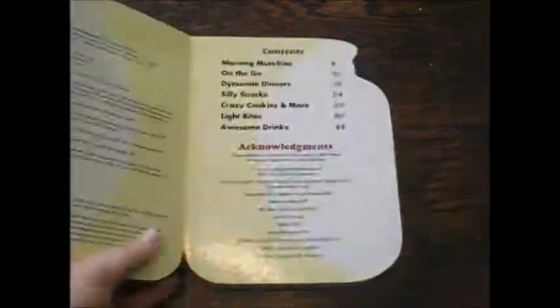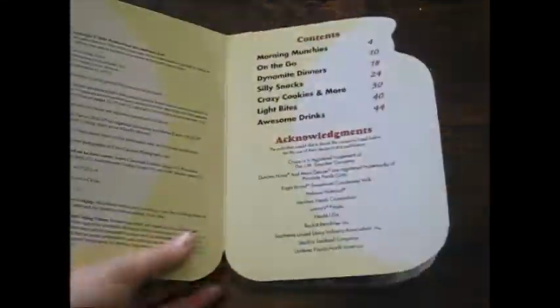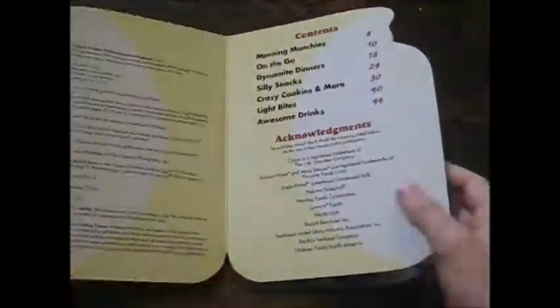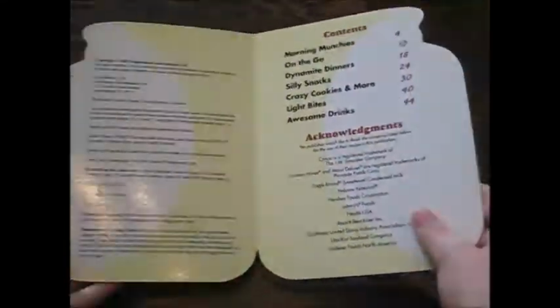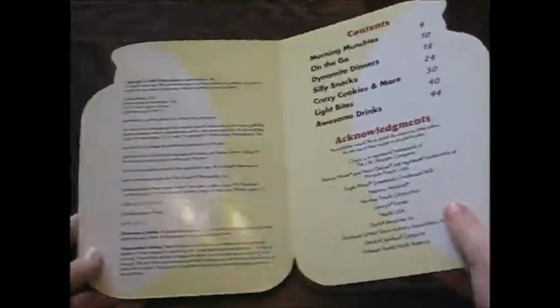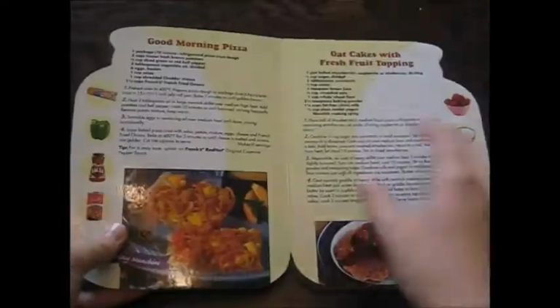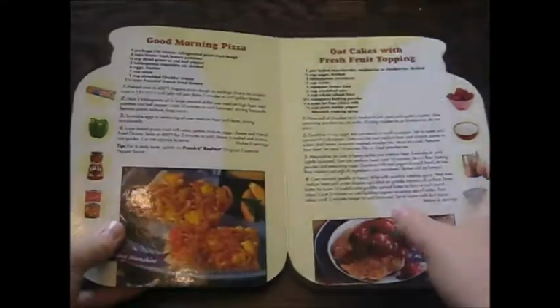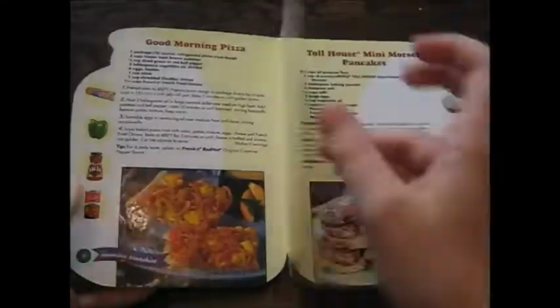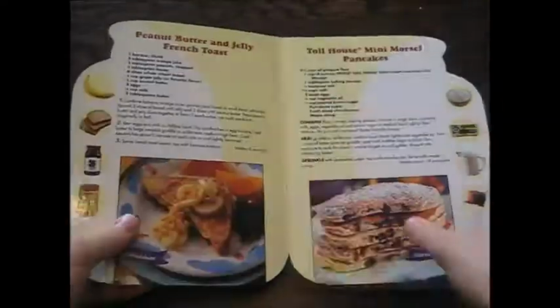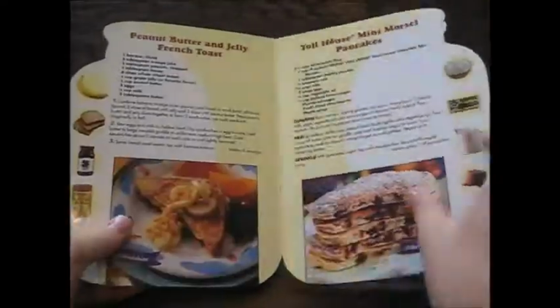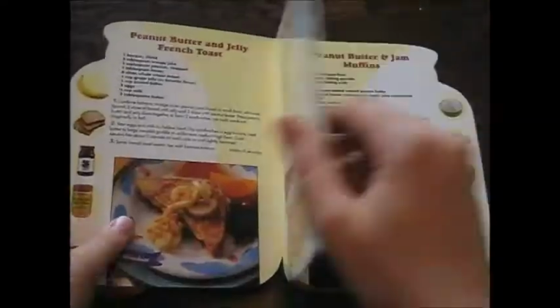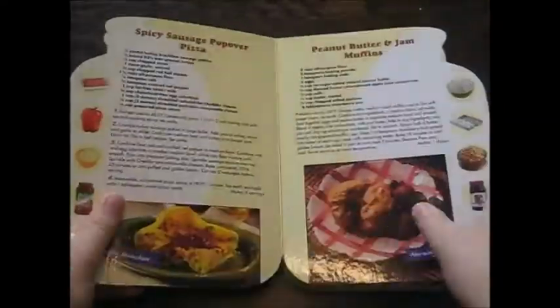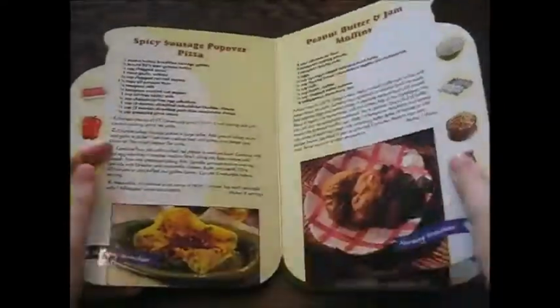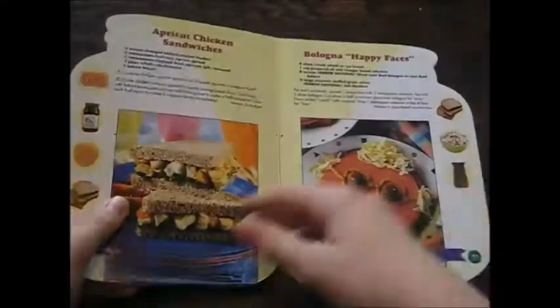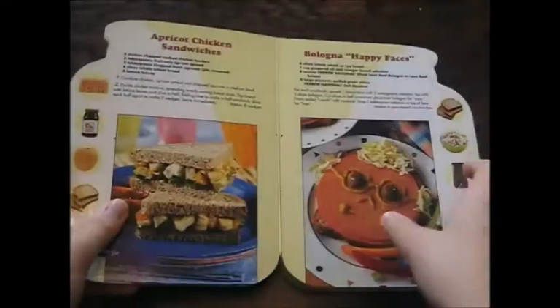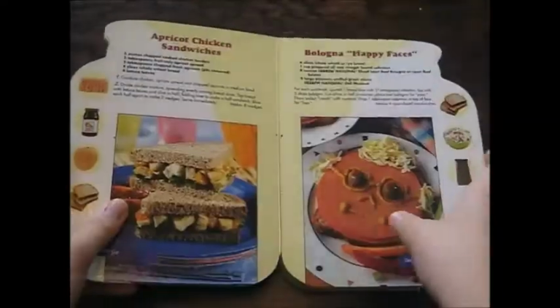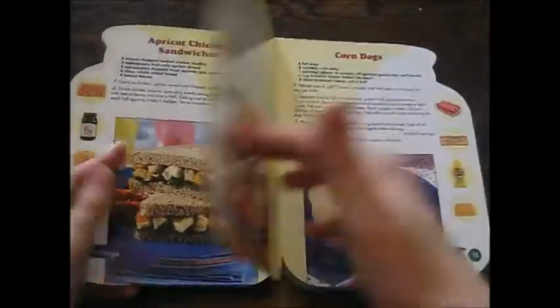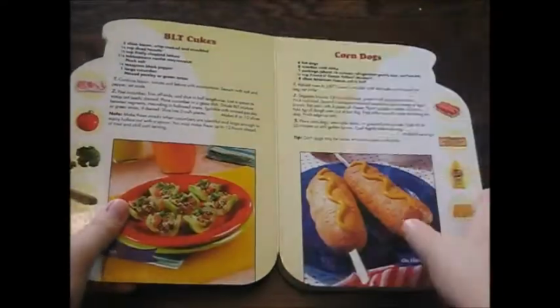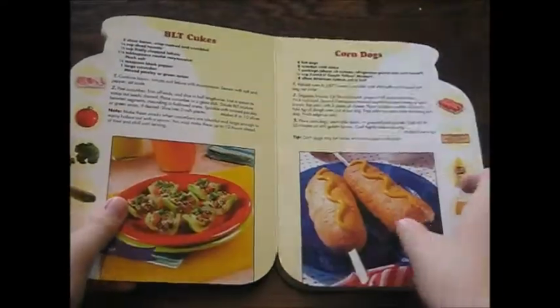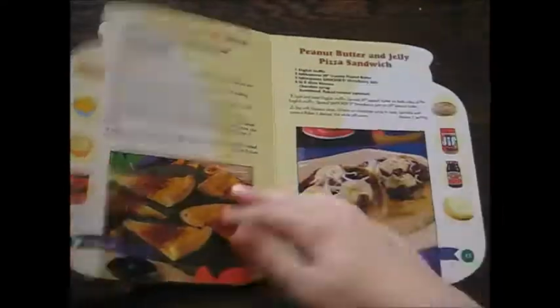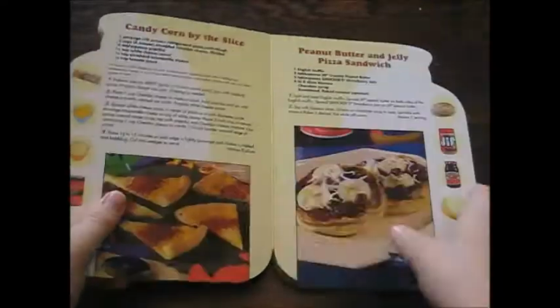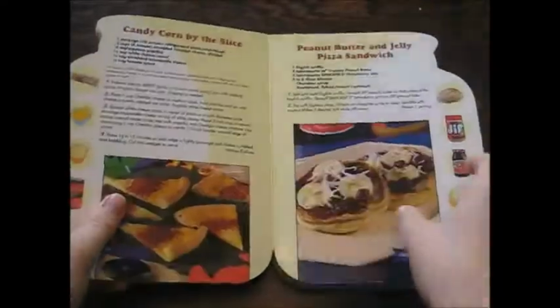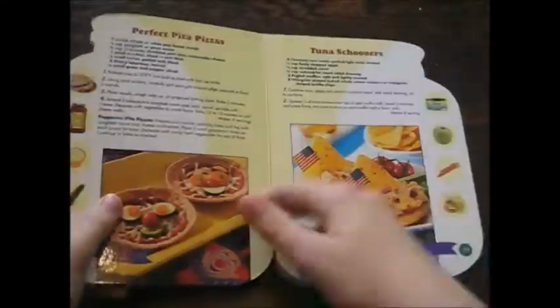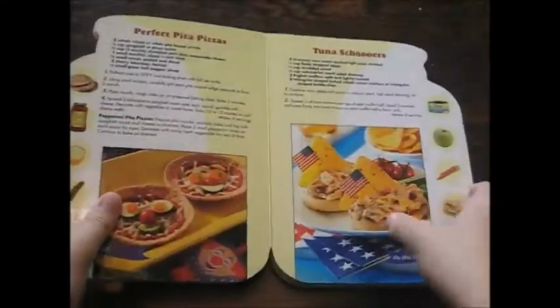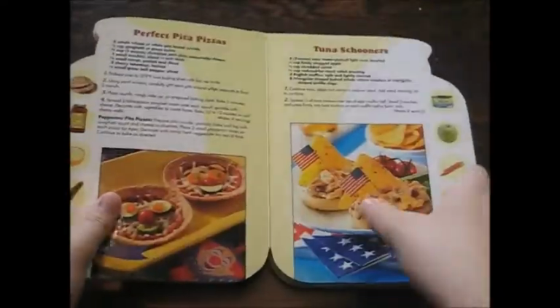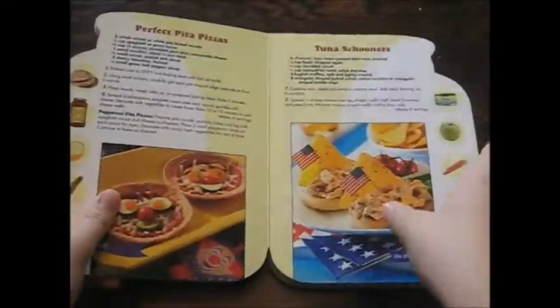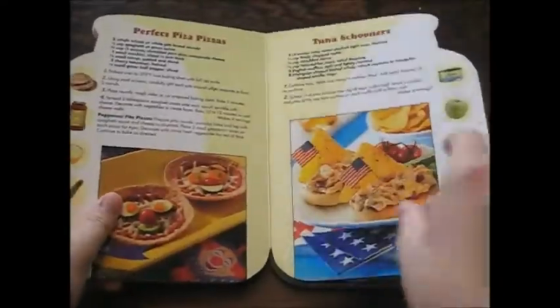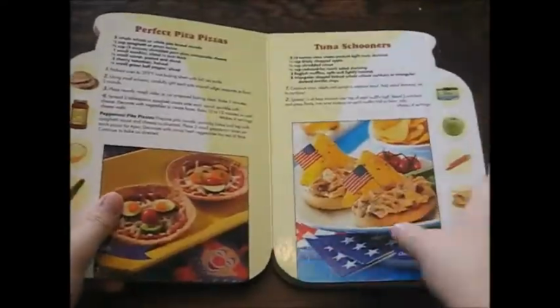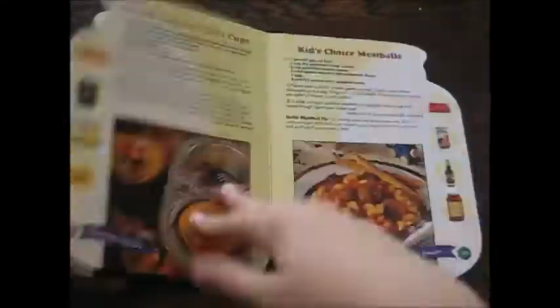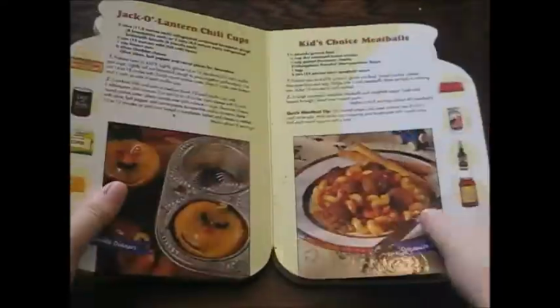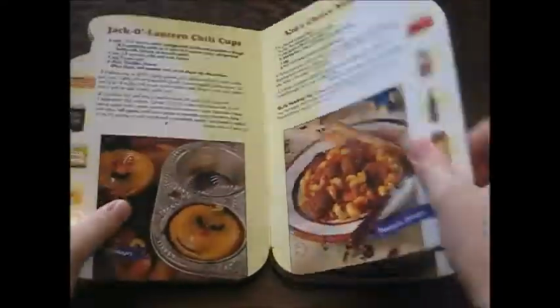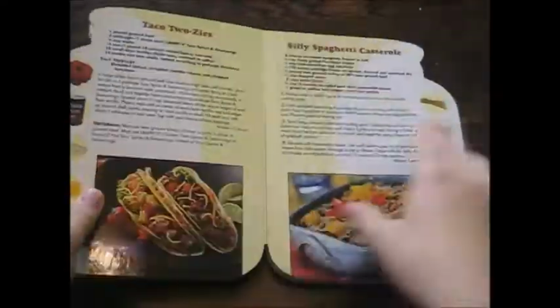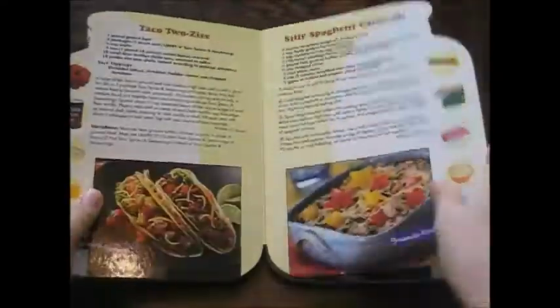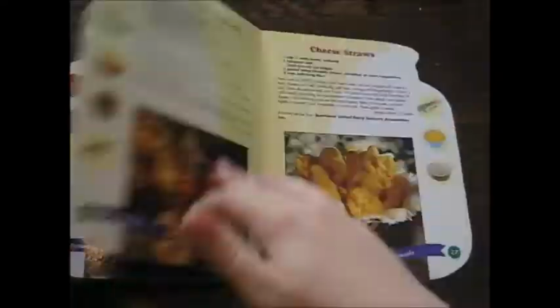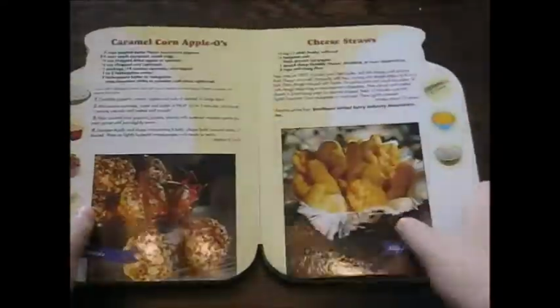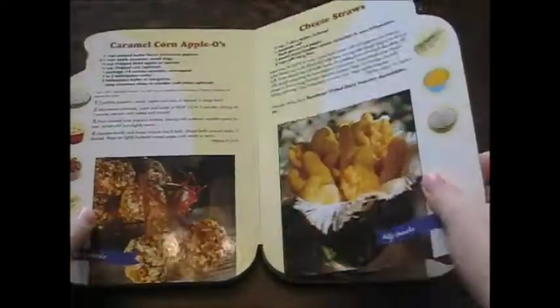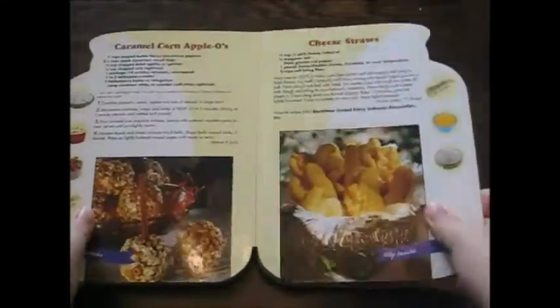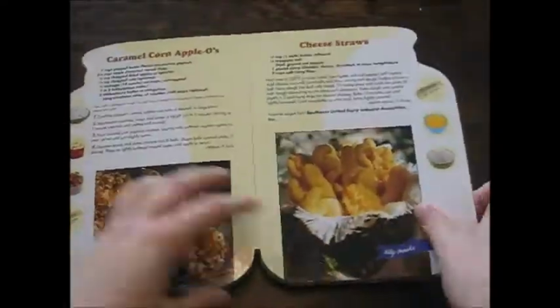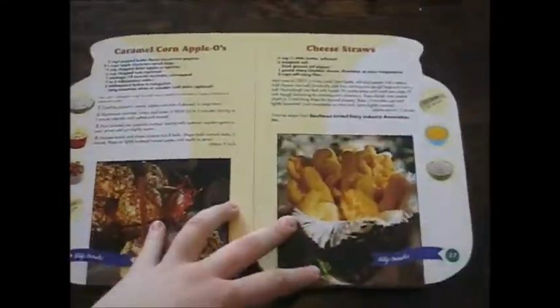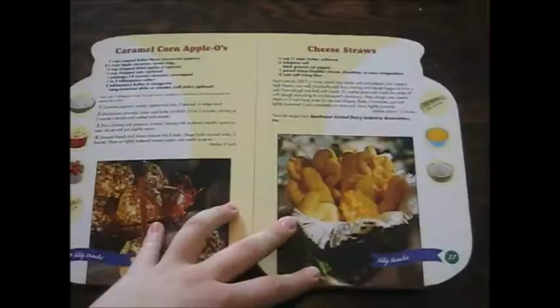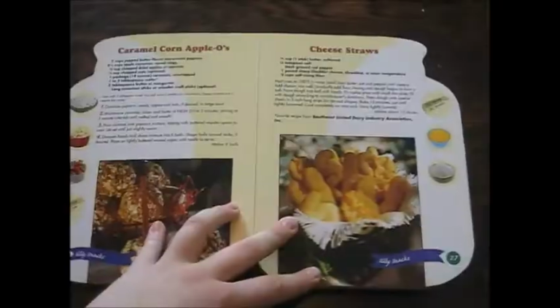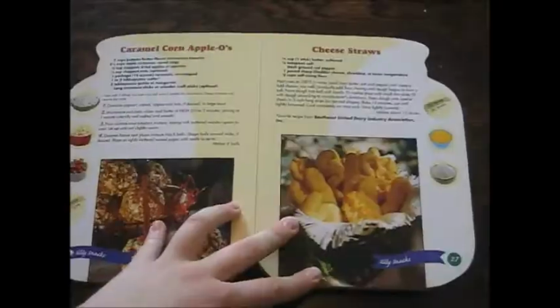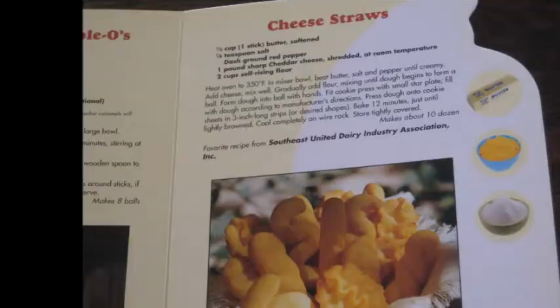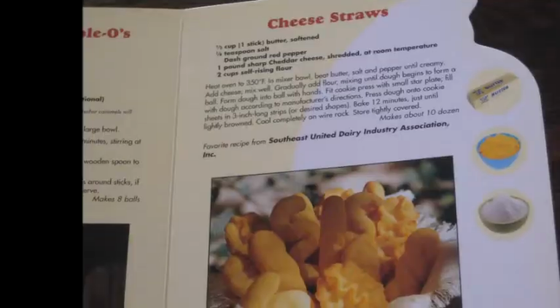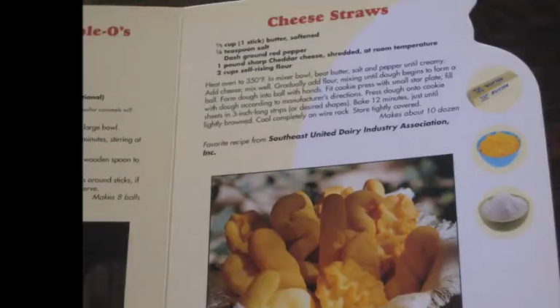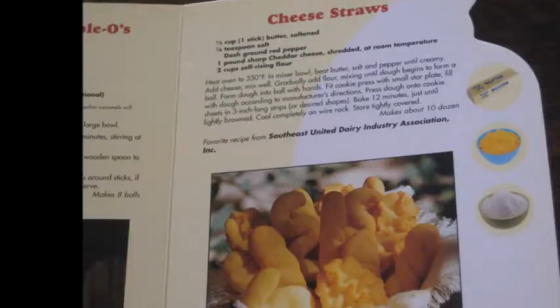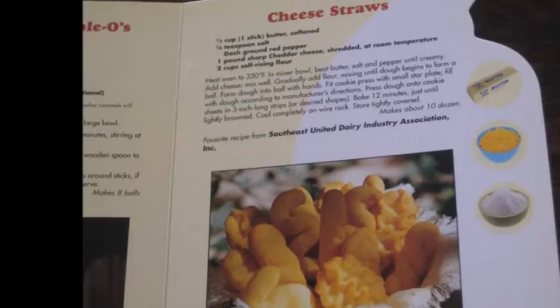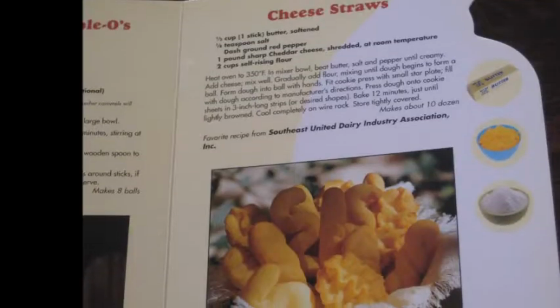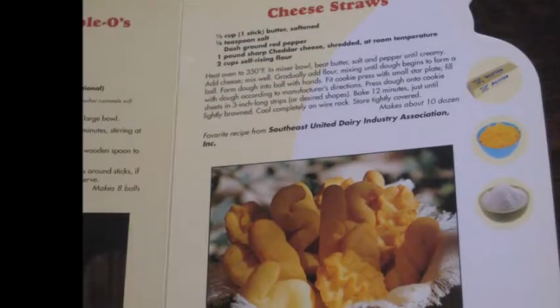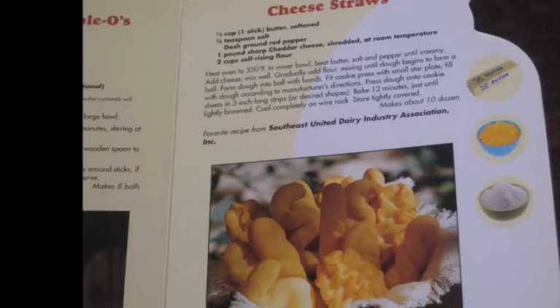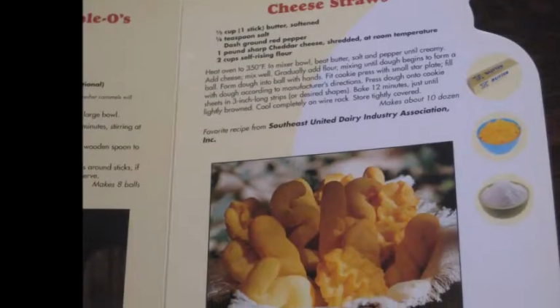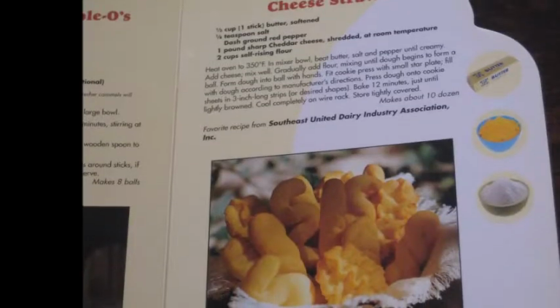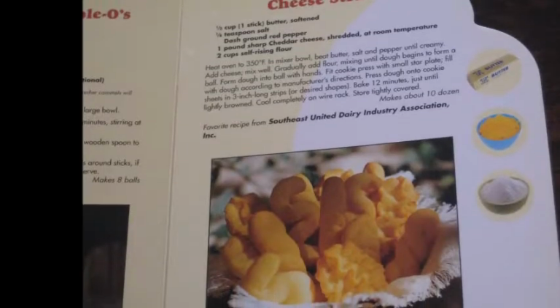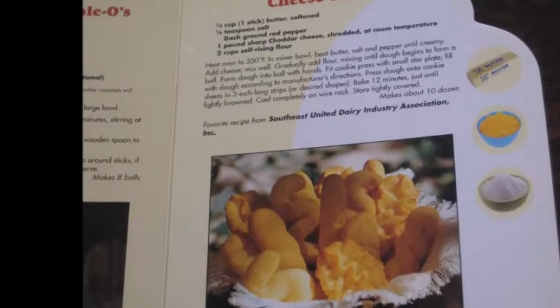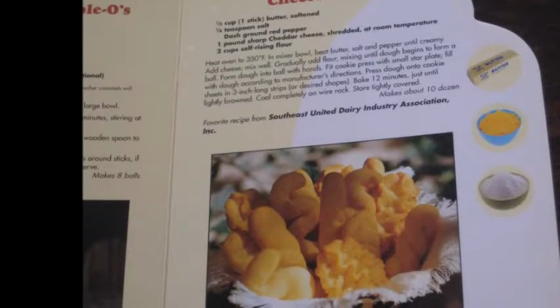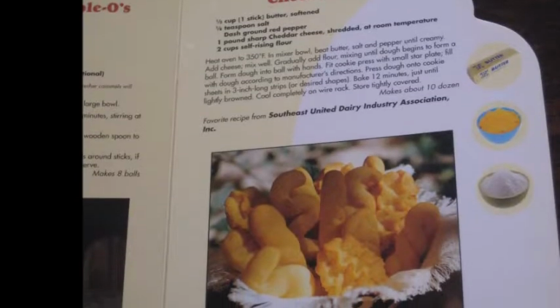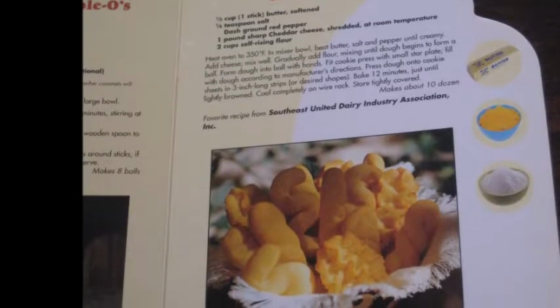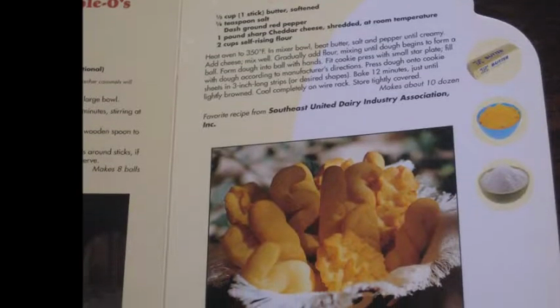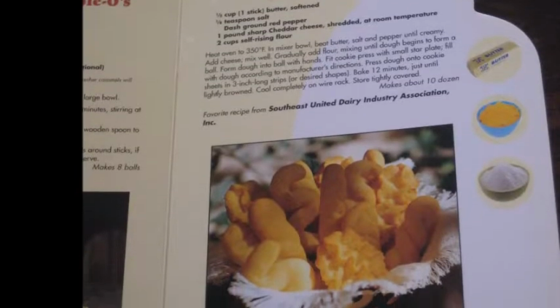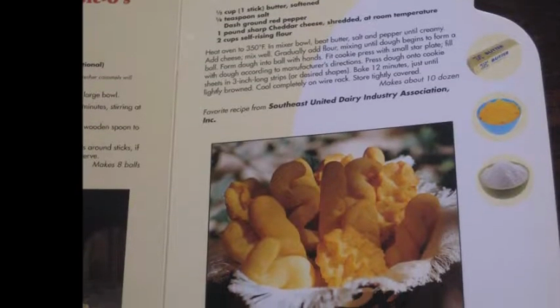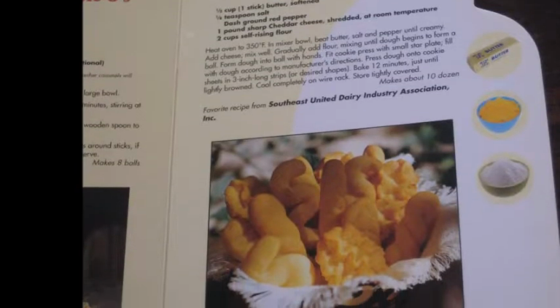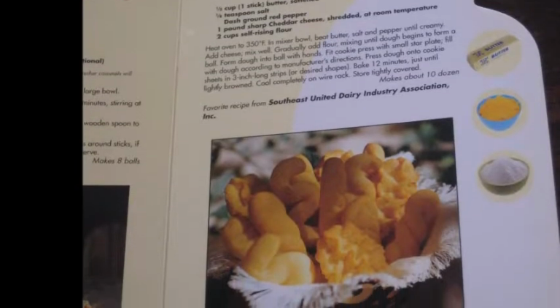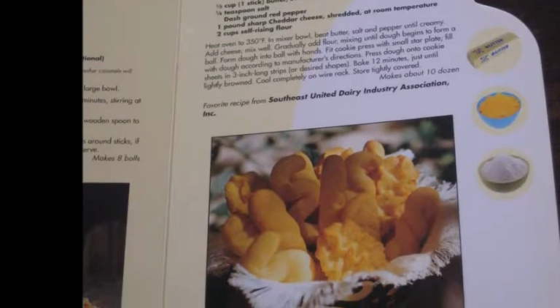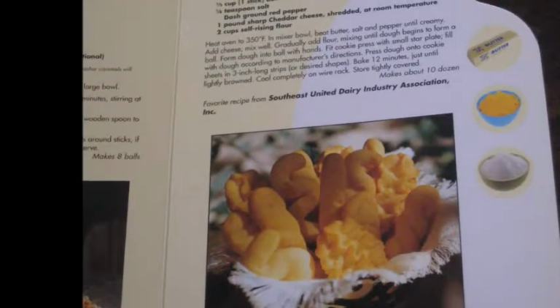I found this recipe book in my house and thought I should try to make a recipe out of it. I decided to make these cheese straws.